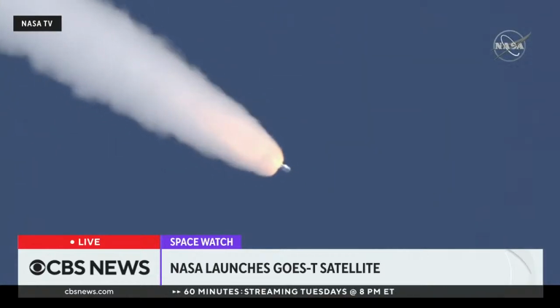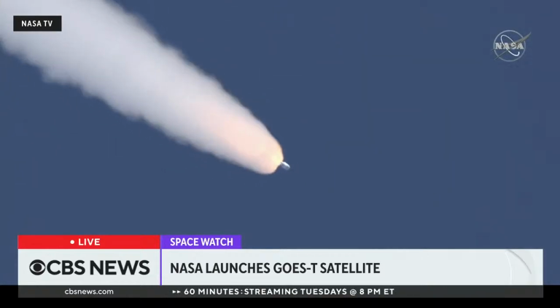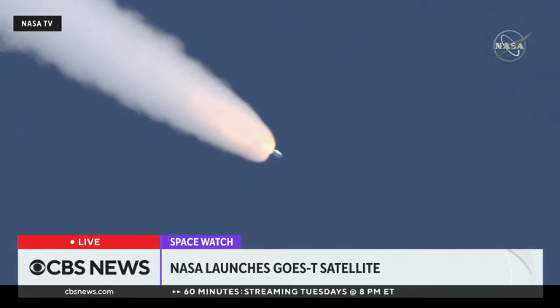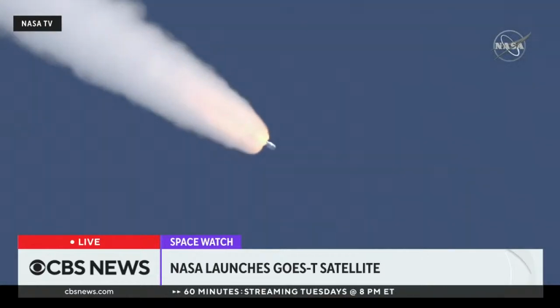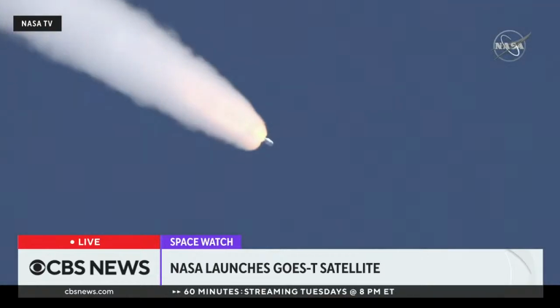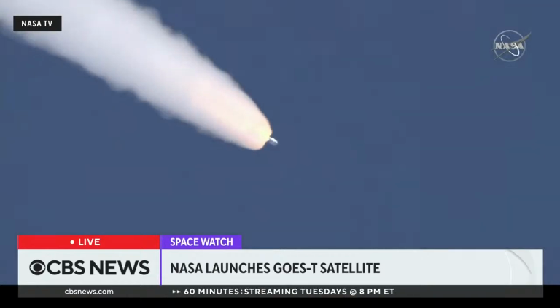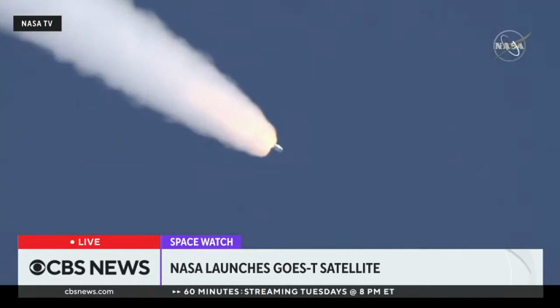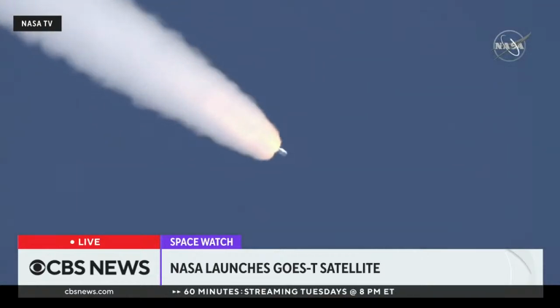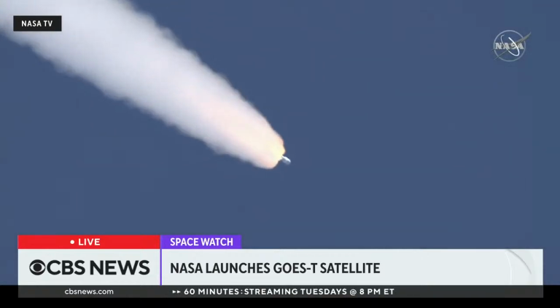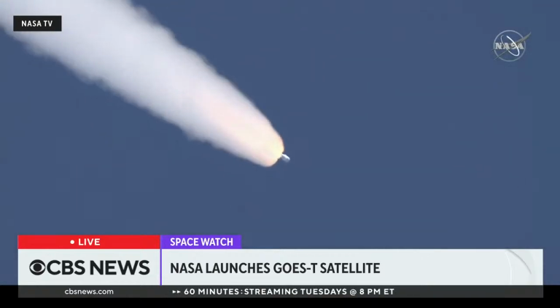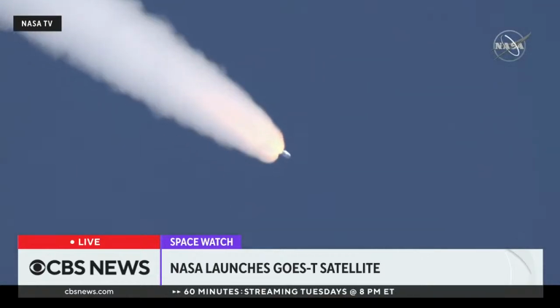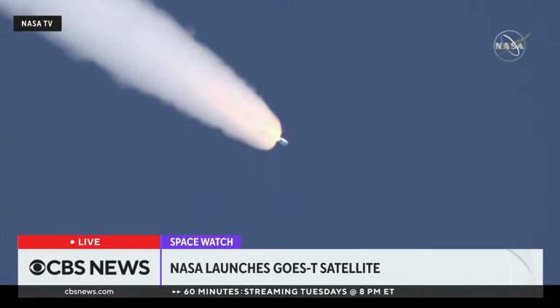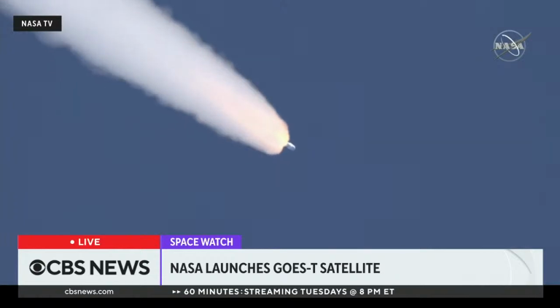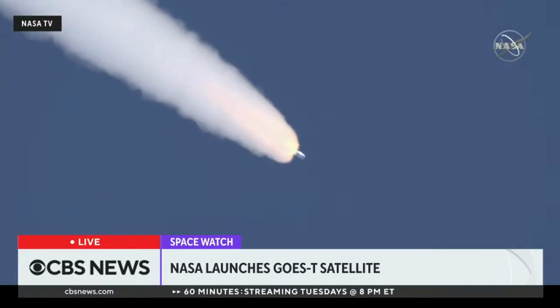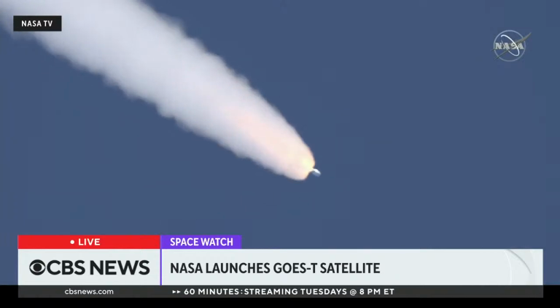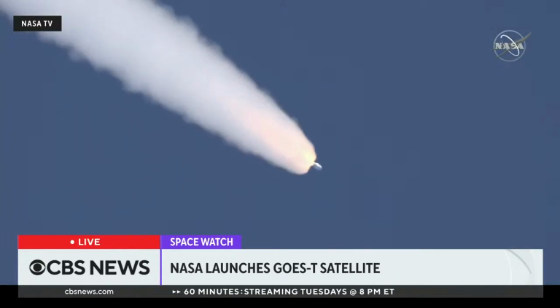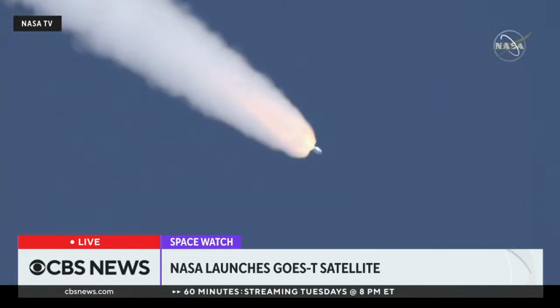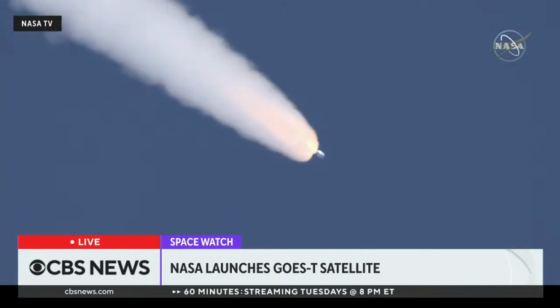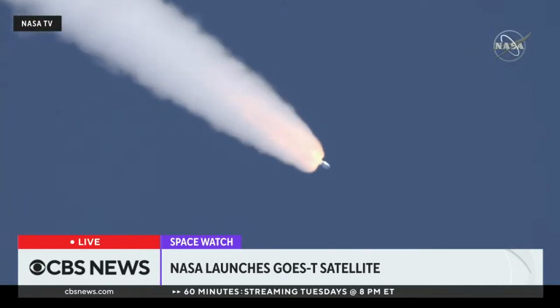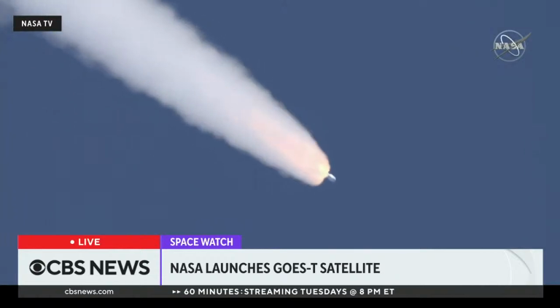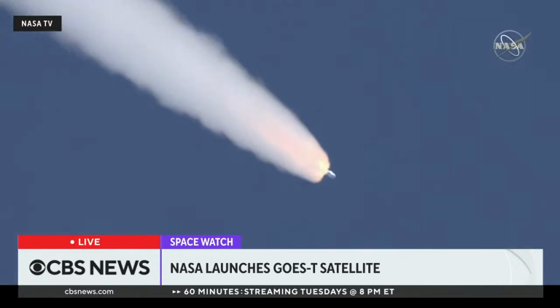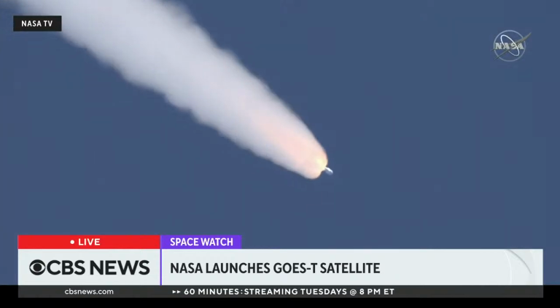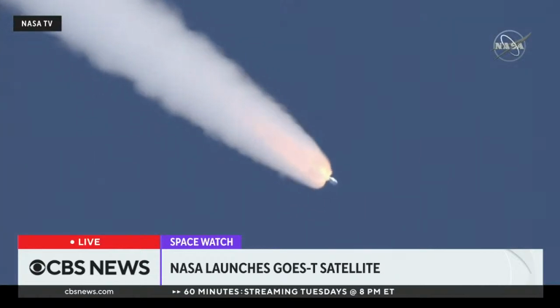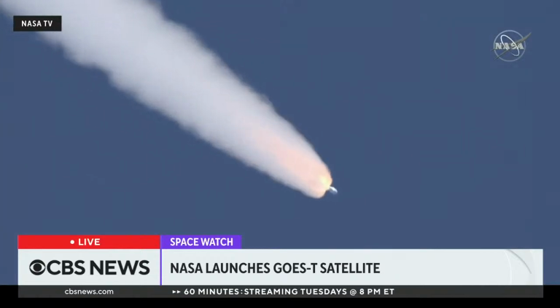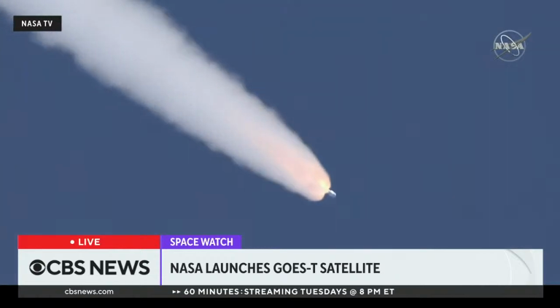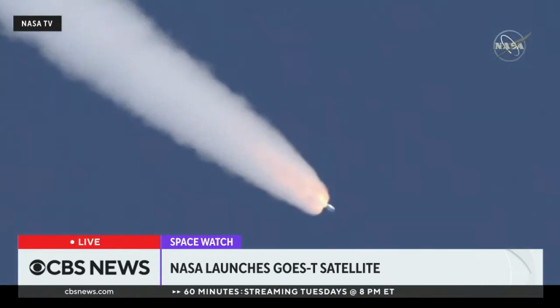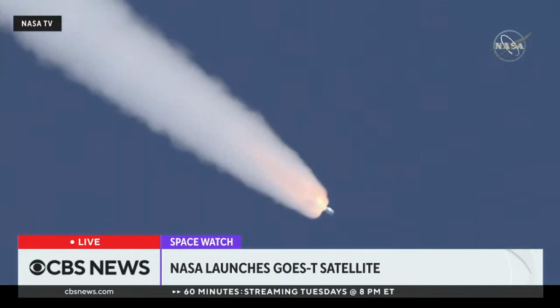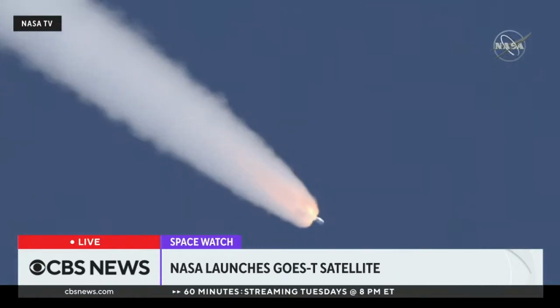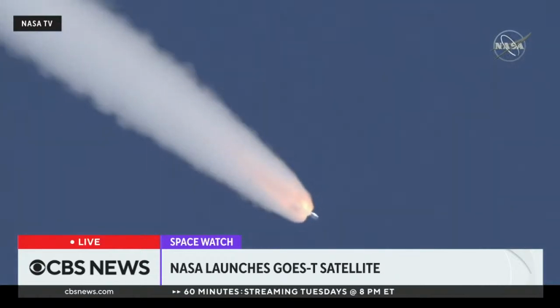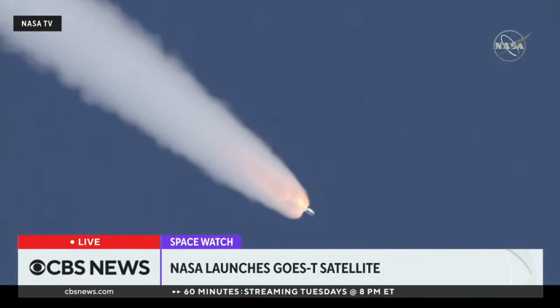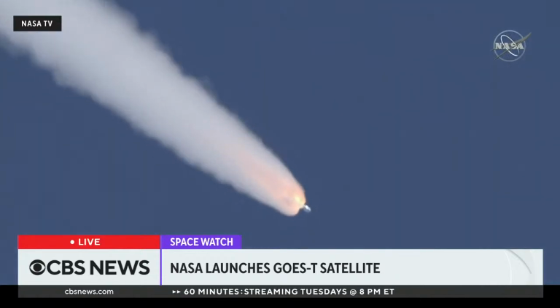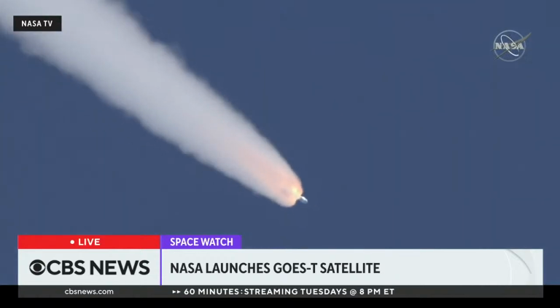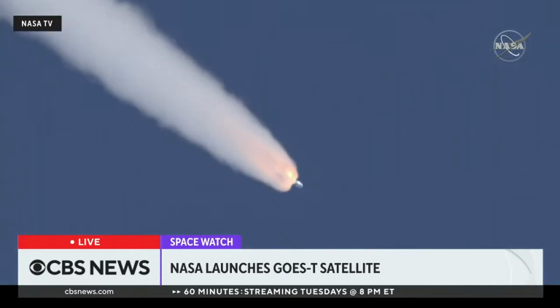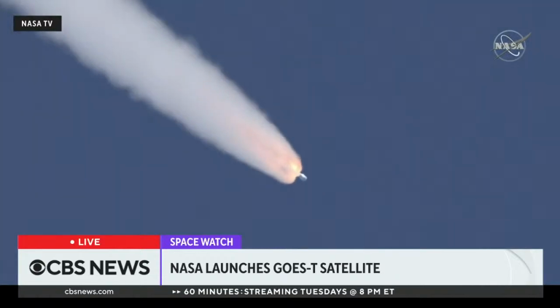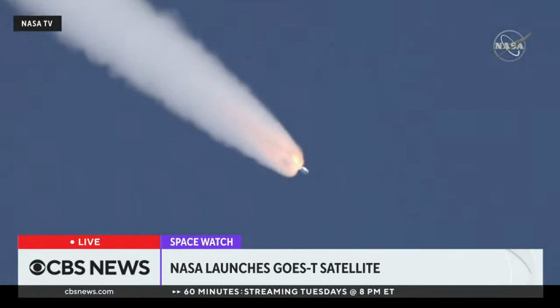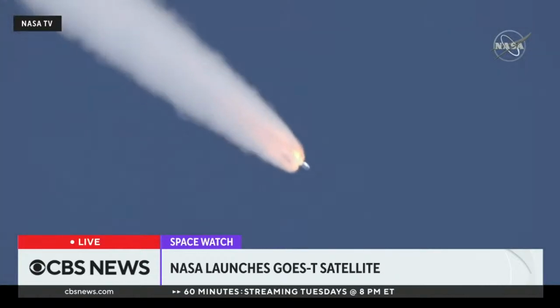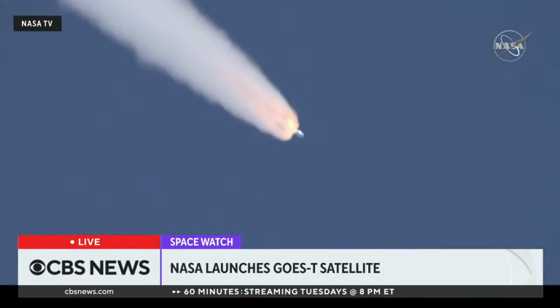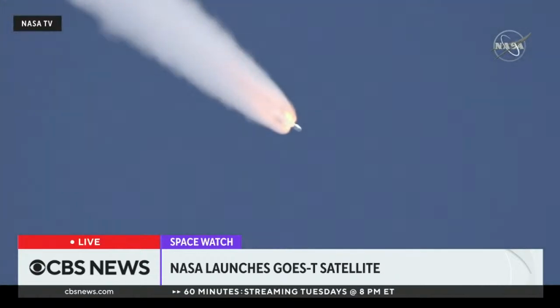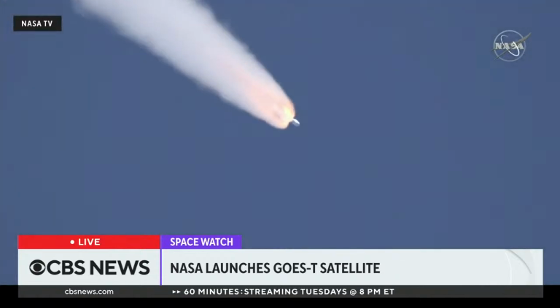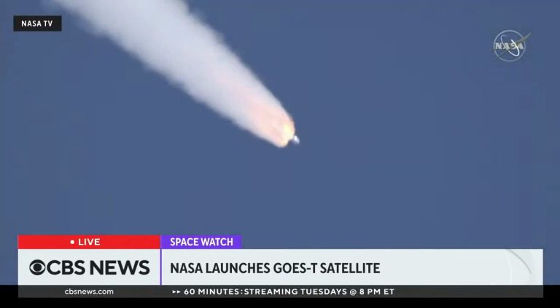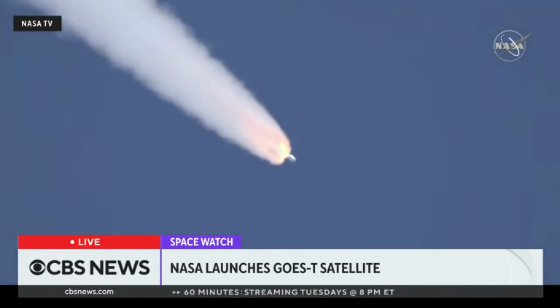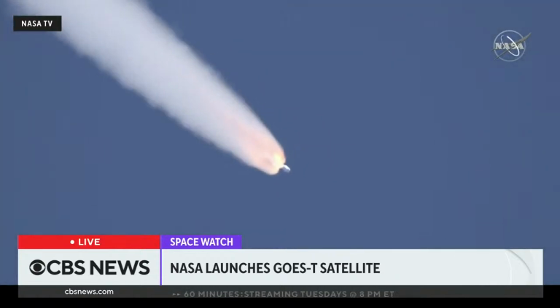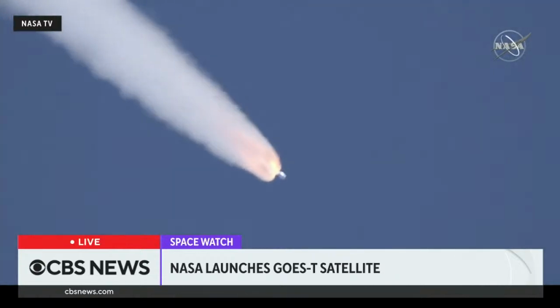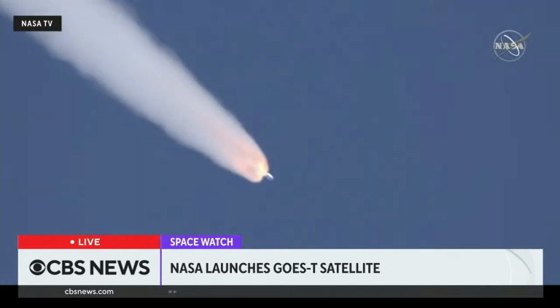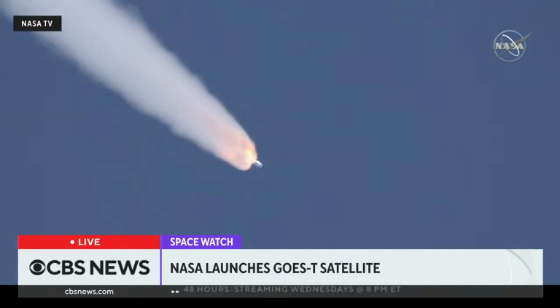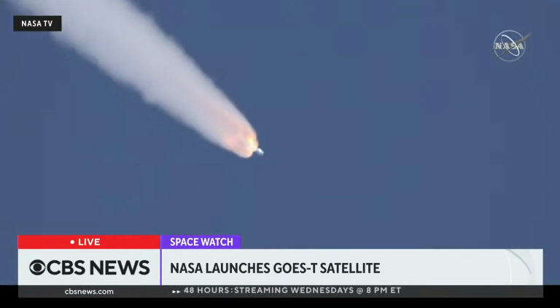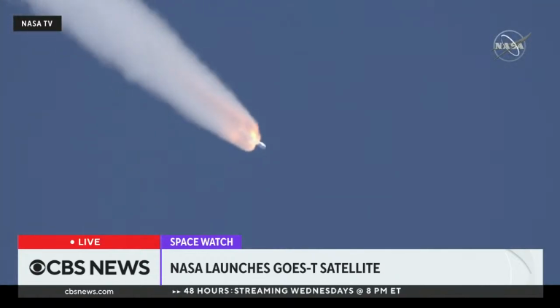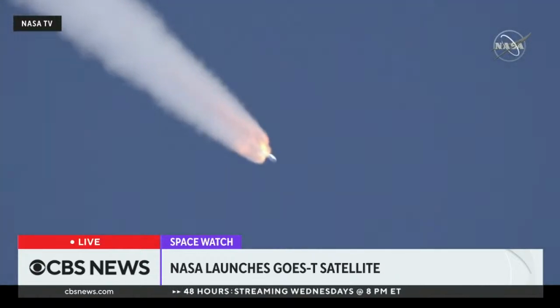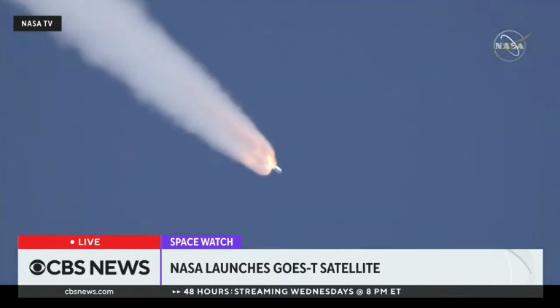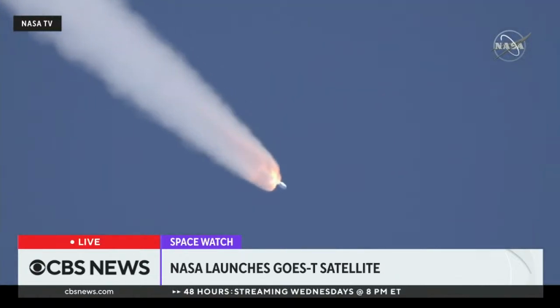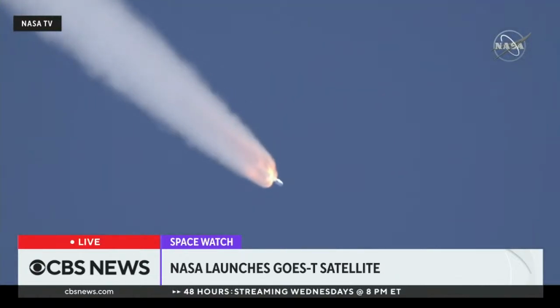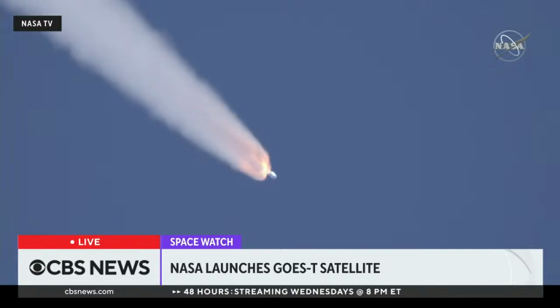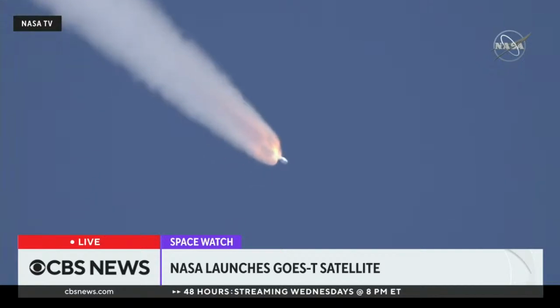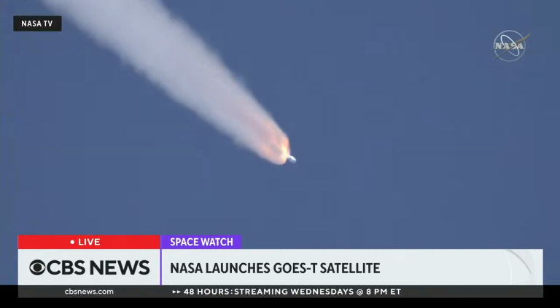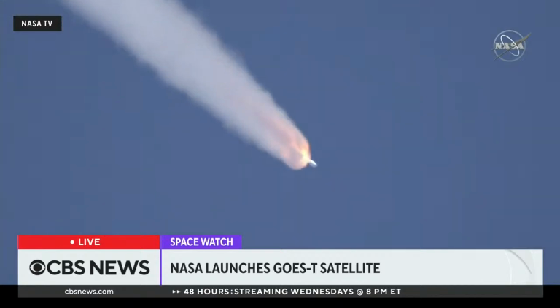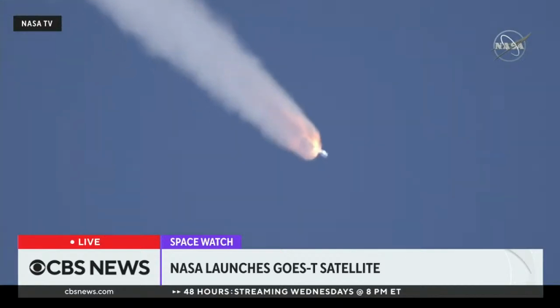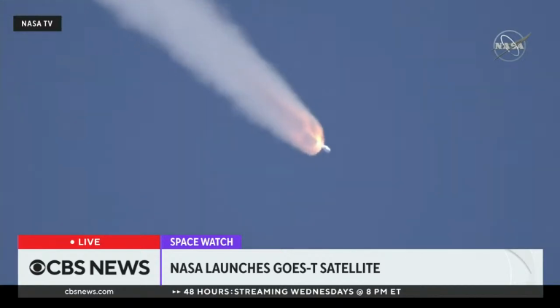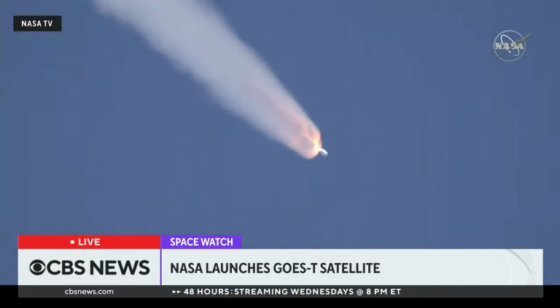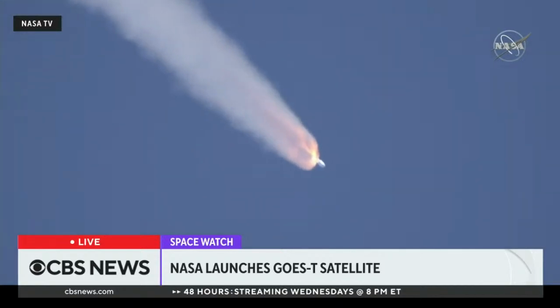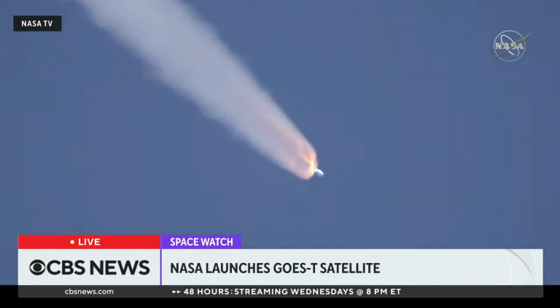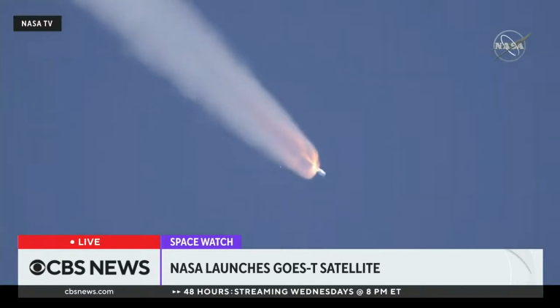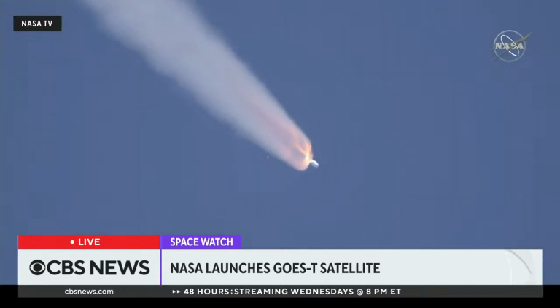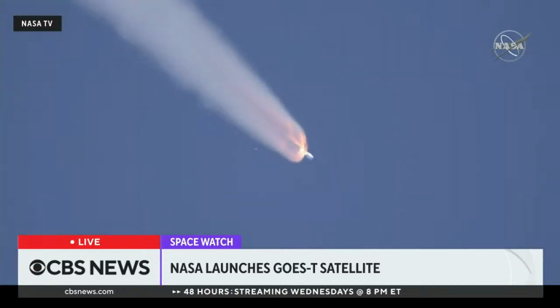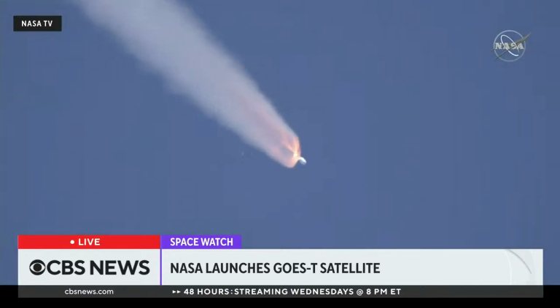Now at 90 seconds into flight. ULA's Atlas V rocket weighs now just one half of what it did at launch, burning propellant at a rate of more than 2,600 pounds per second.